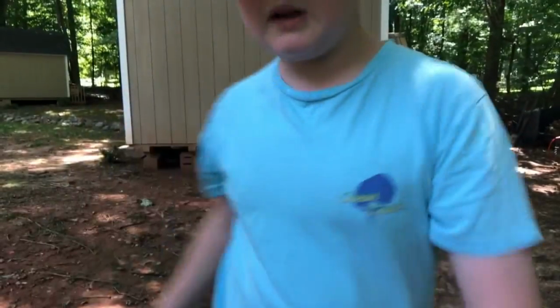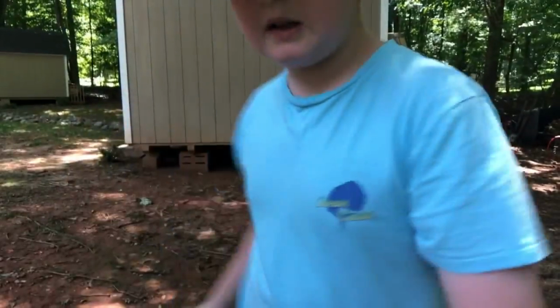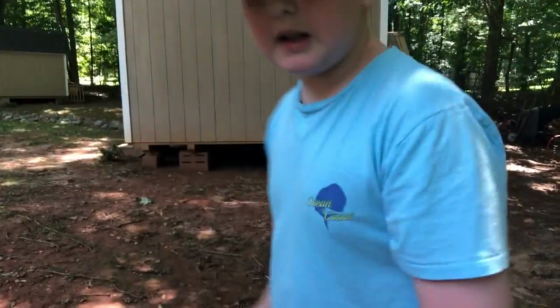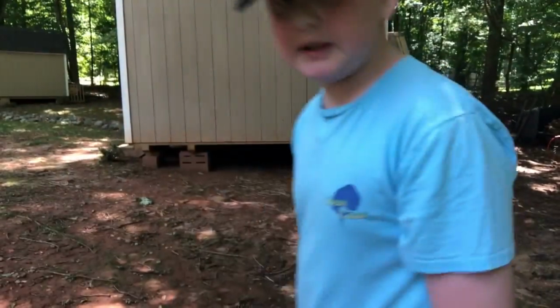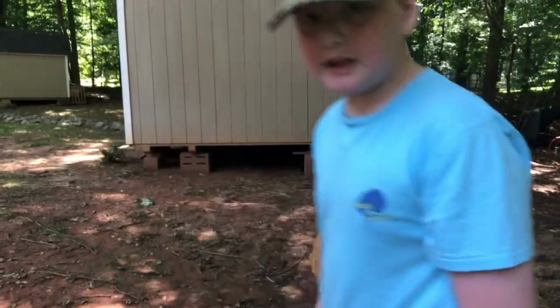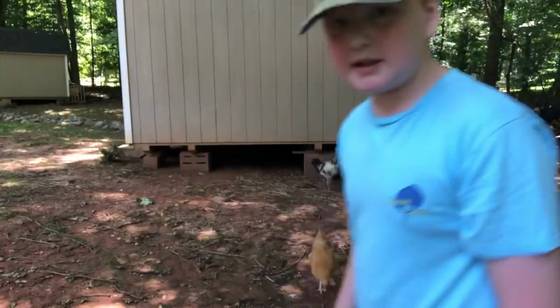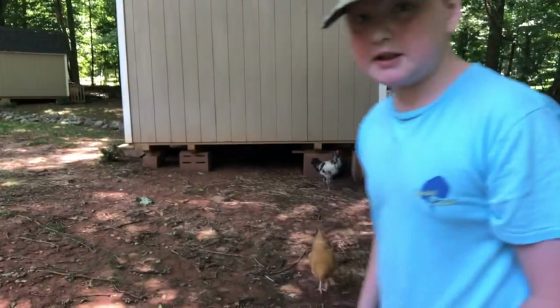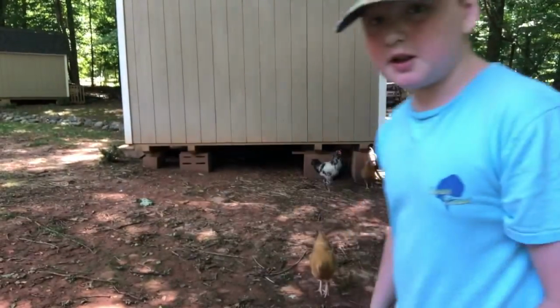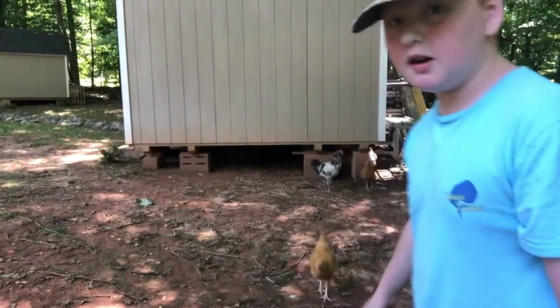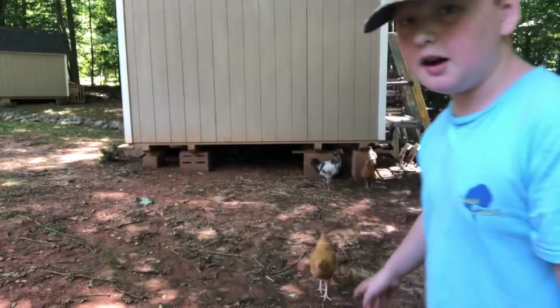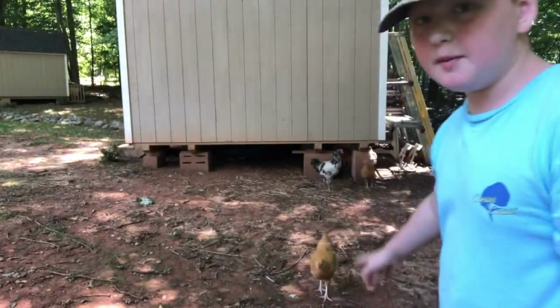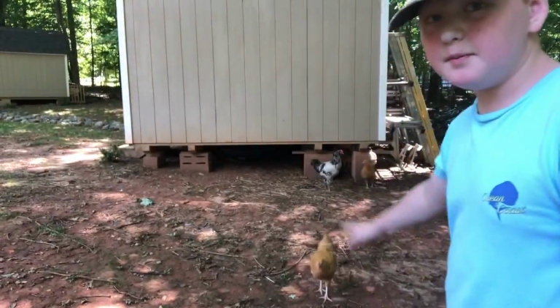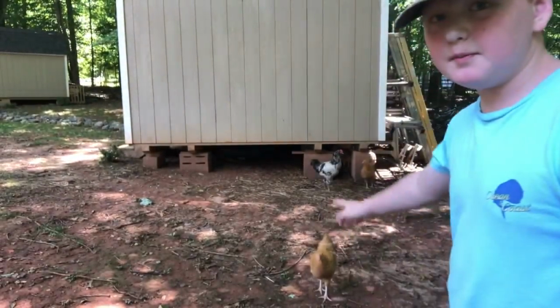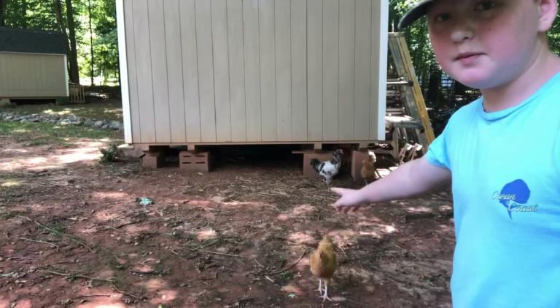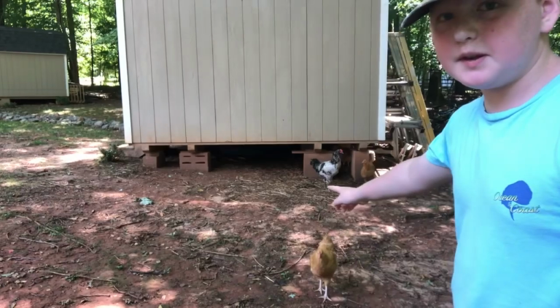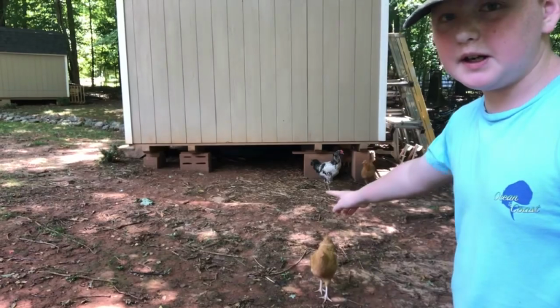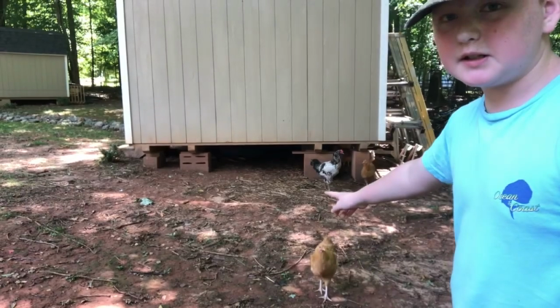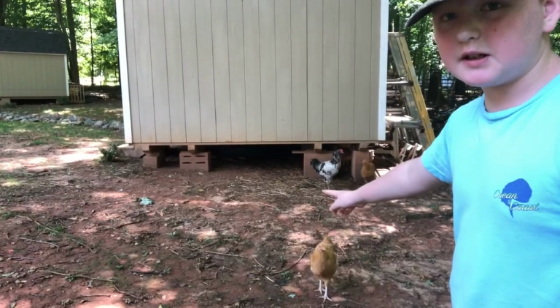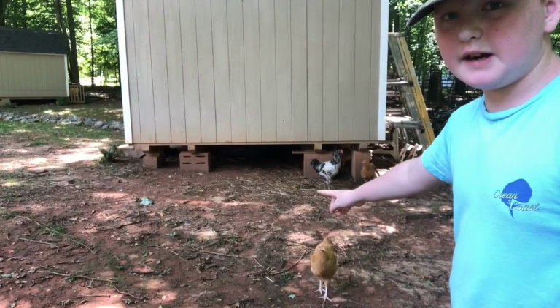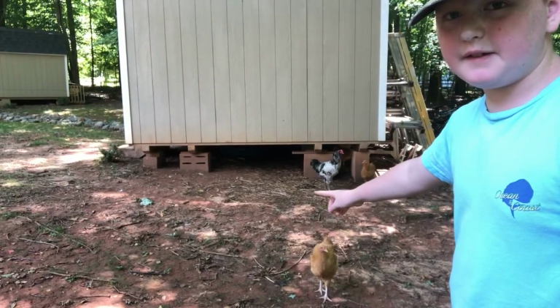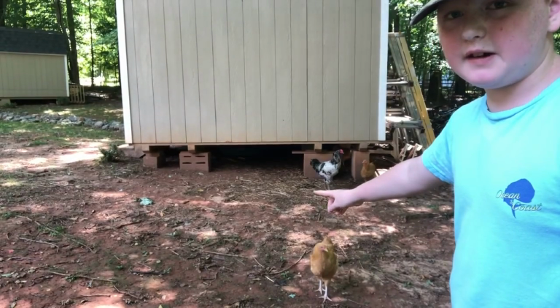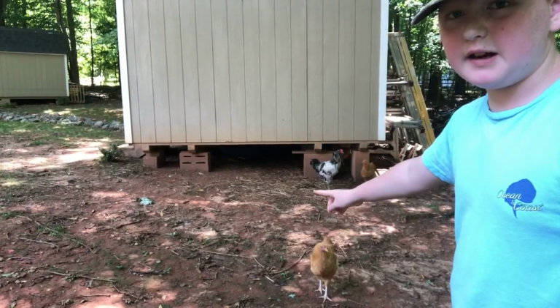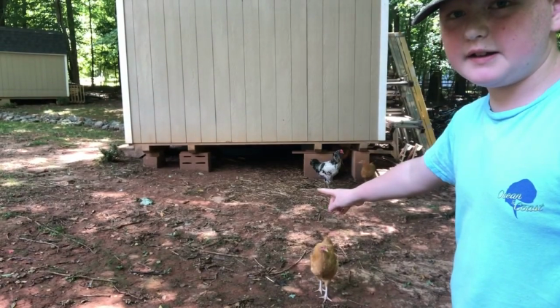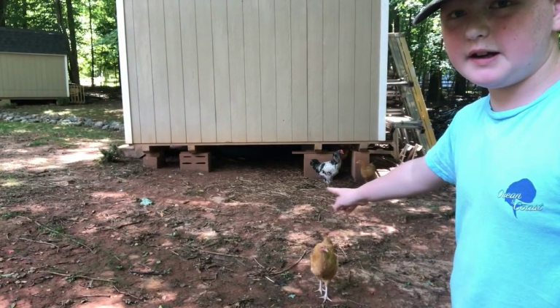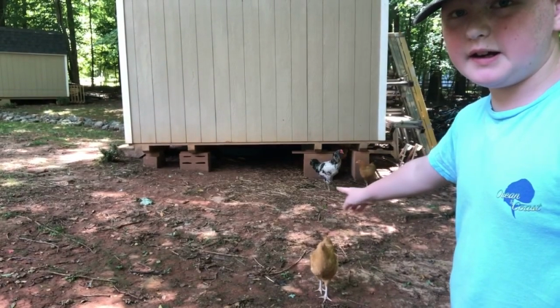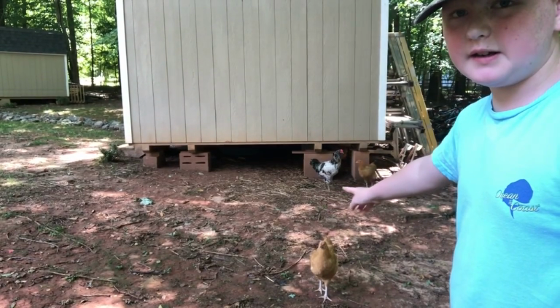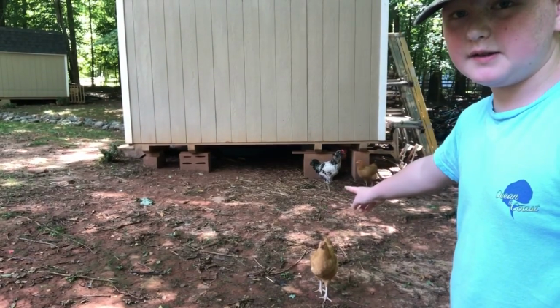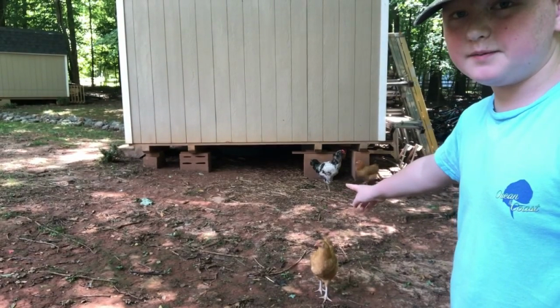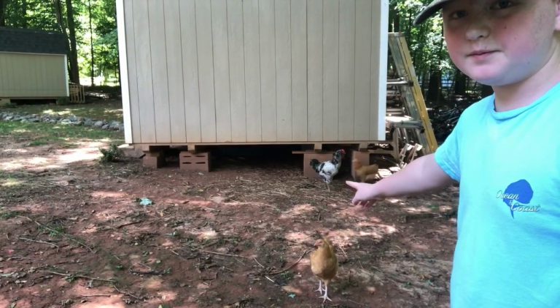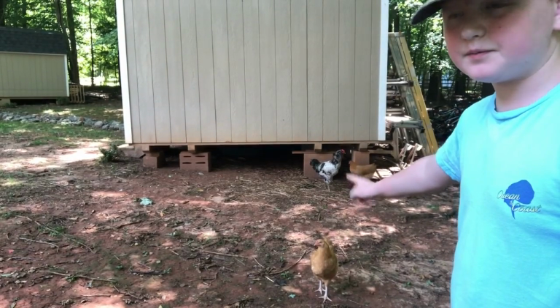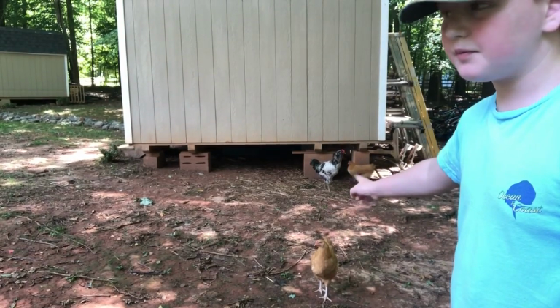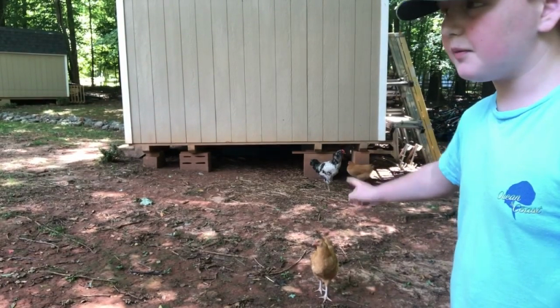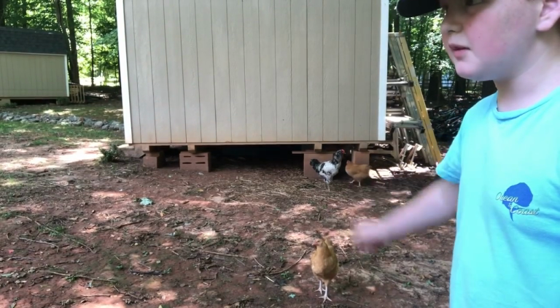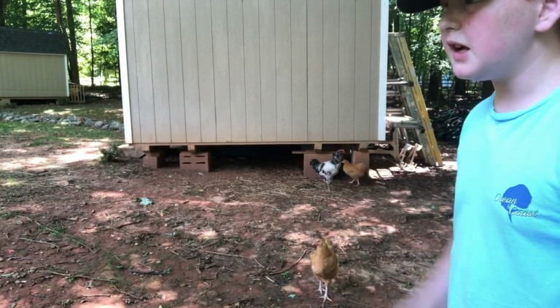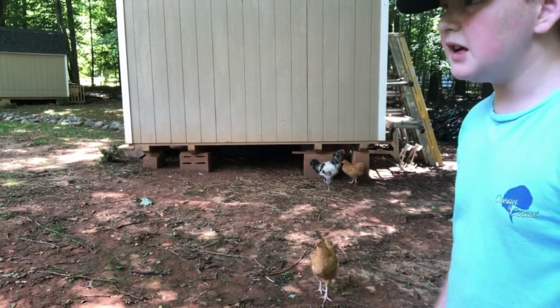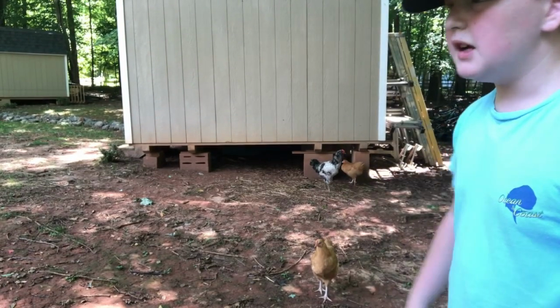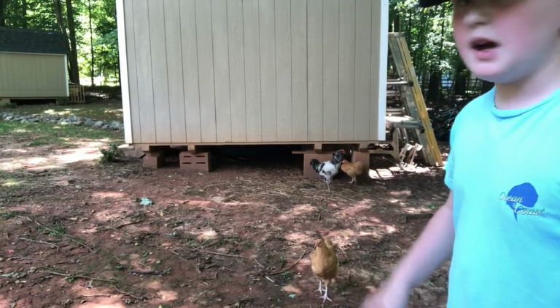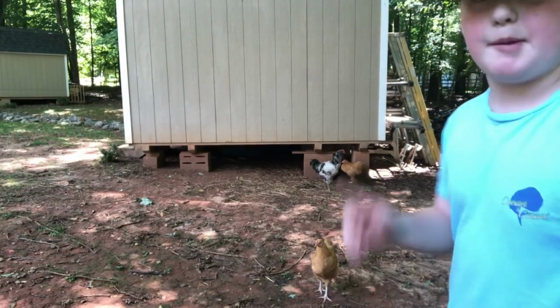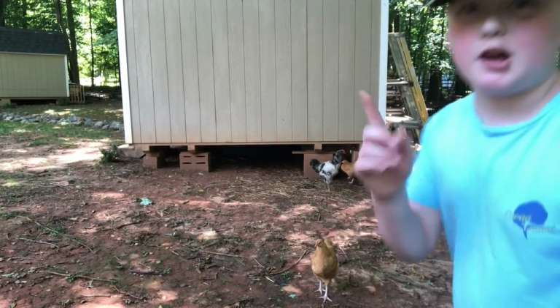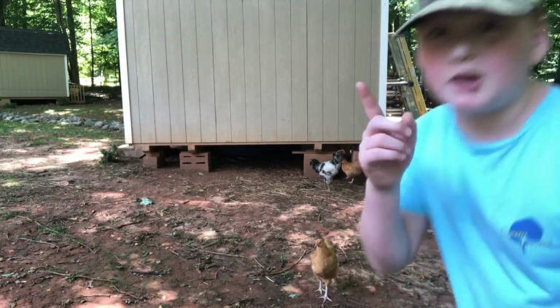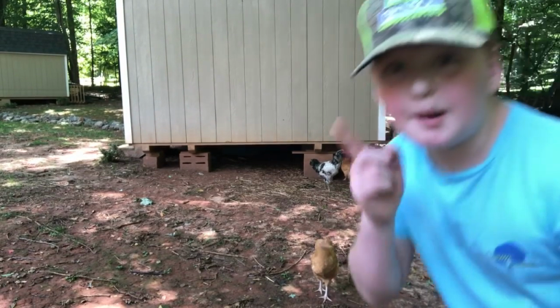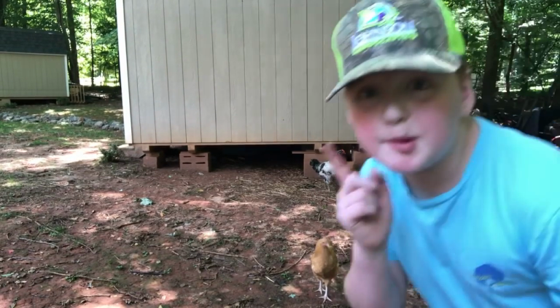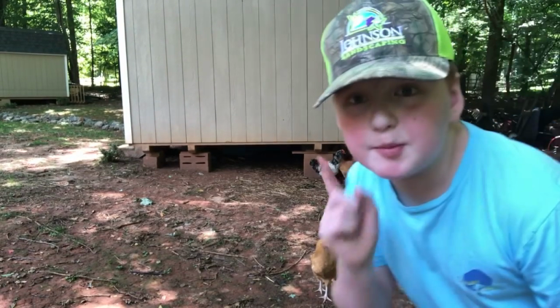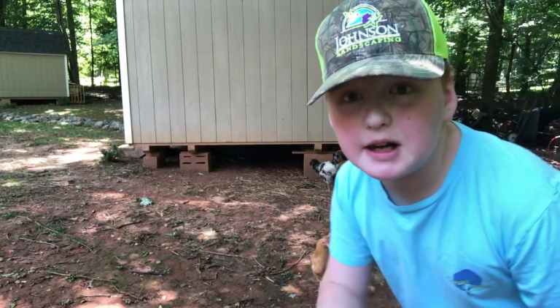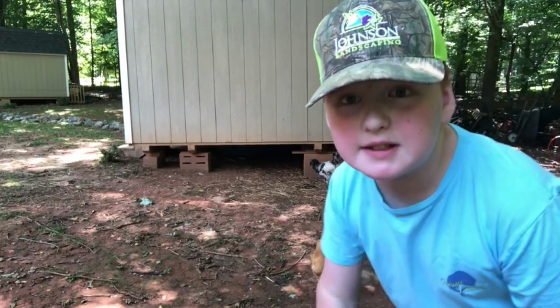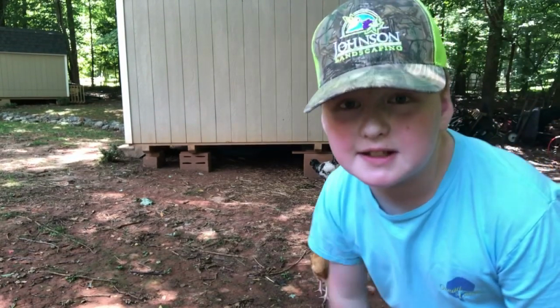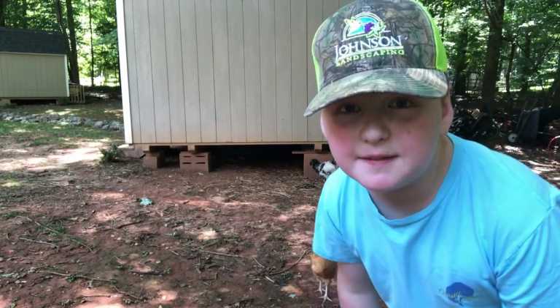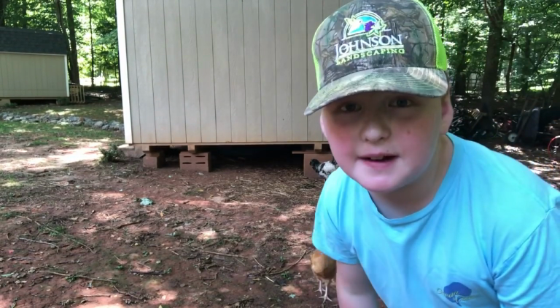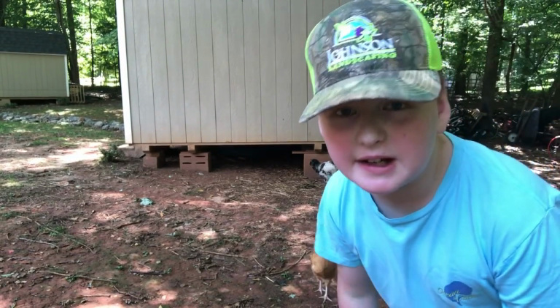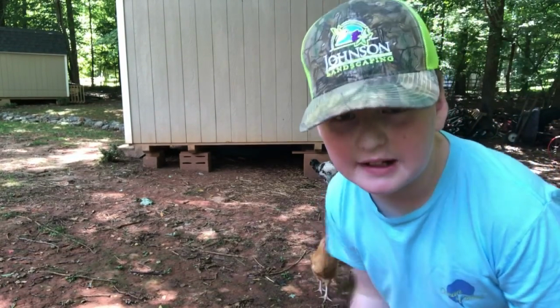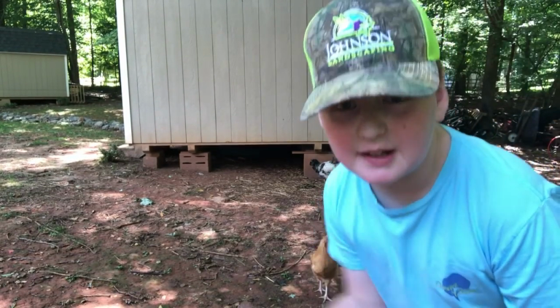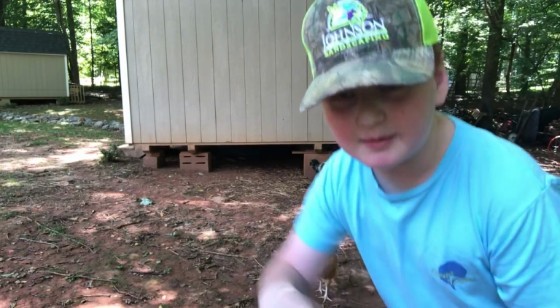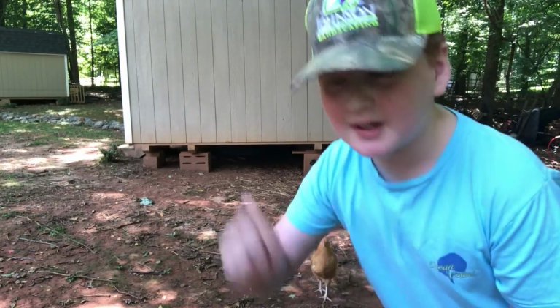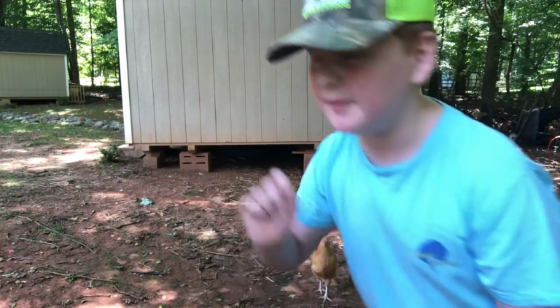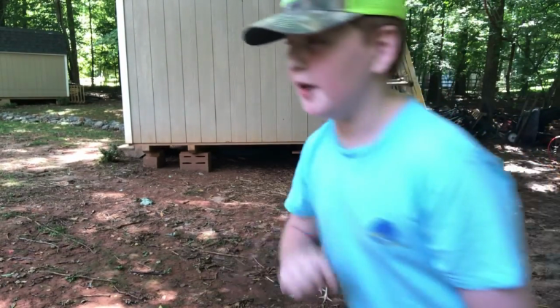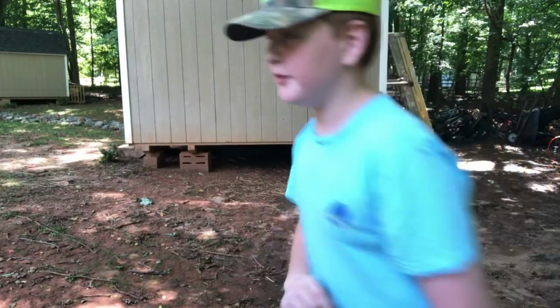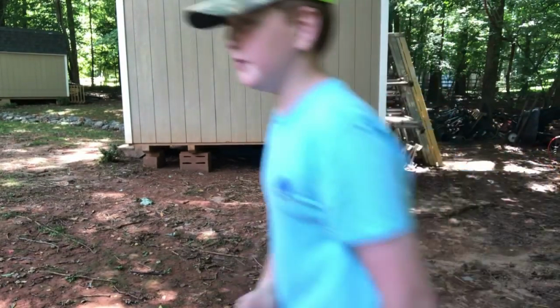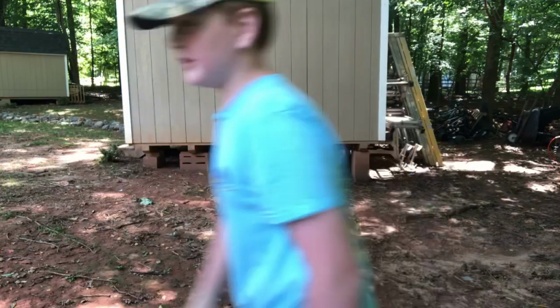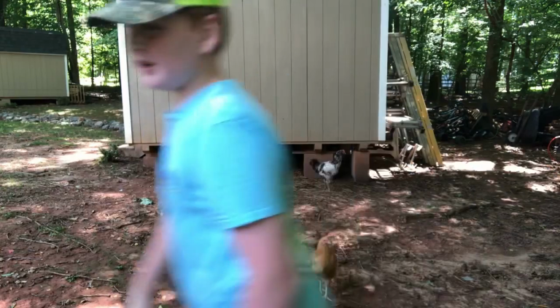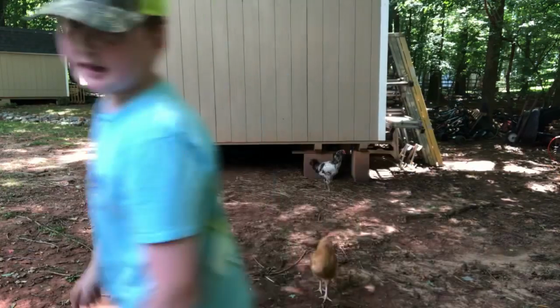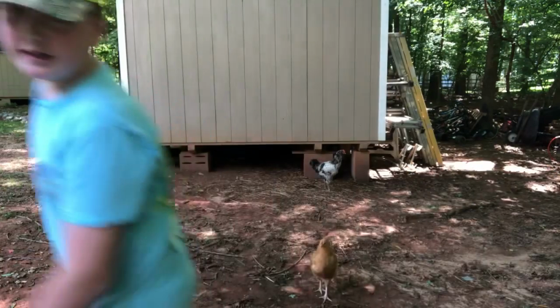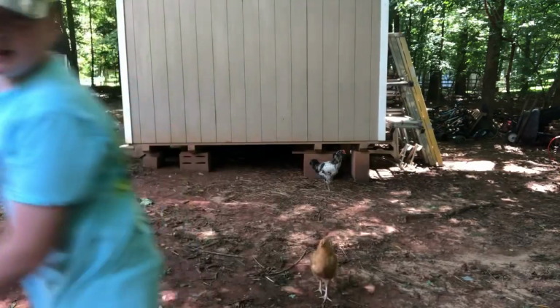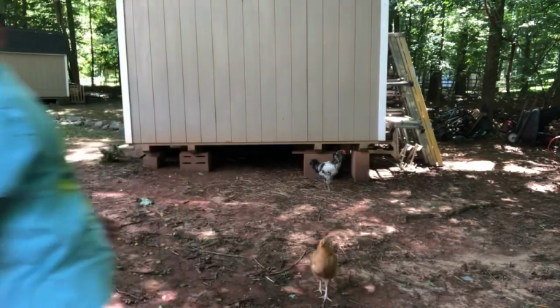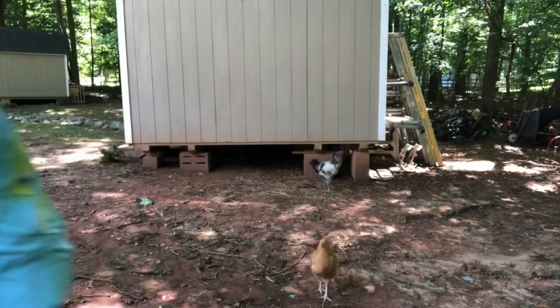Guys, there's Gravy right there. I'm gonna go grab the bread and see if I can get them to come up to me so I can catch him.